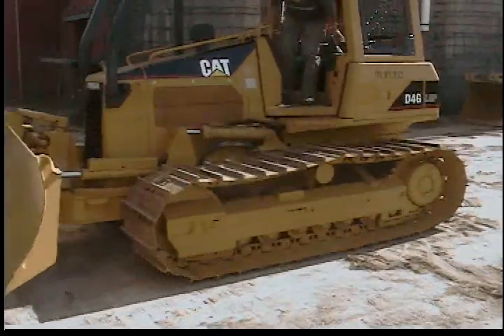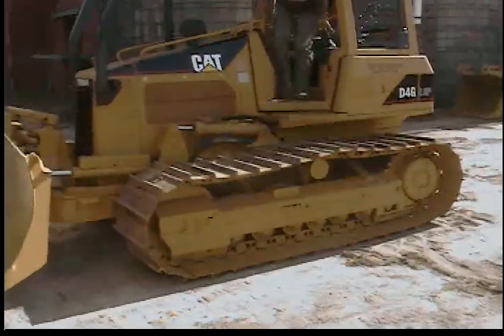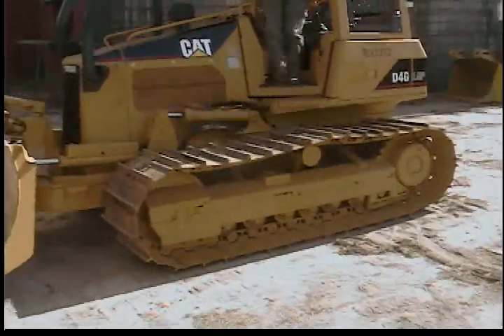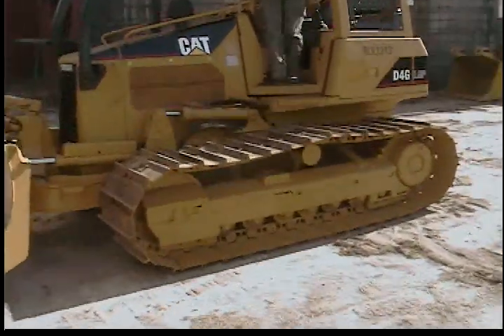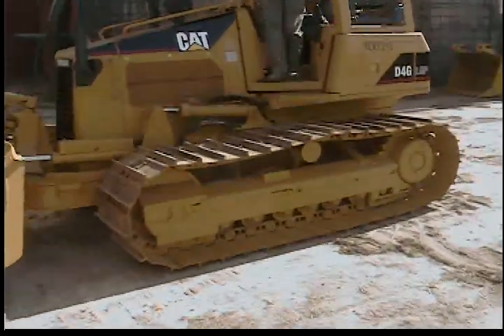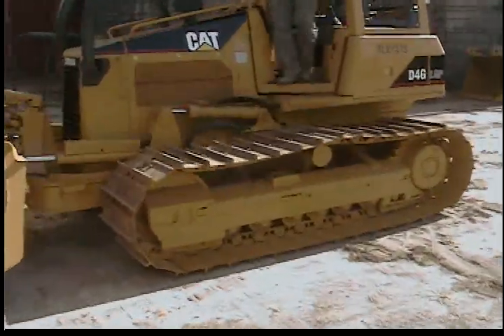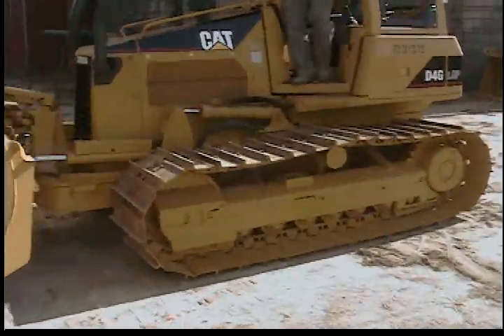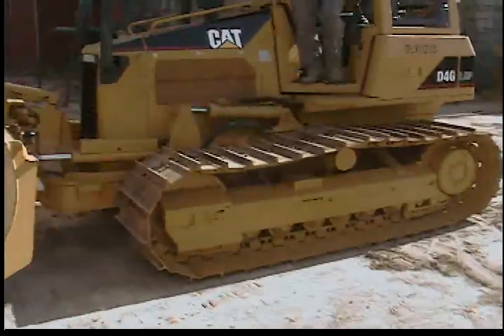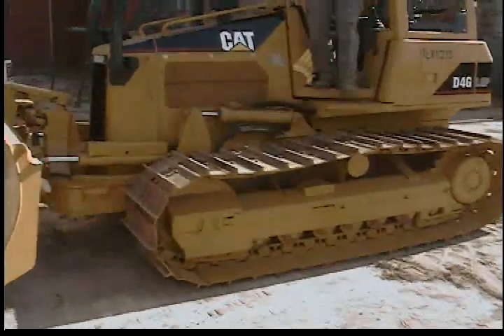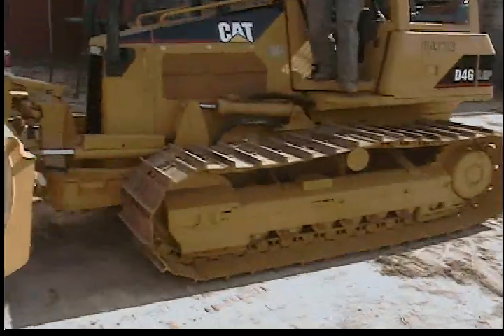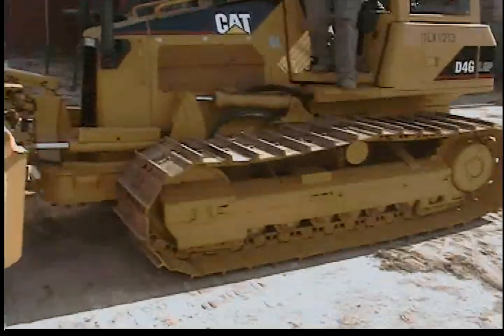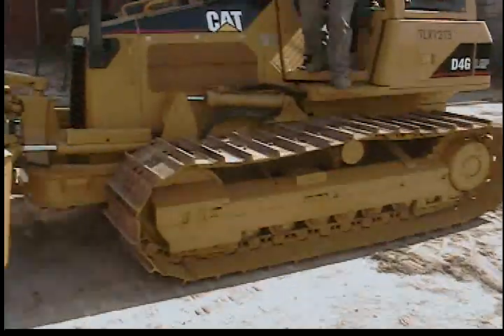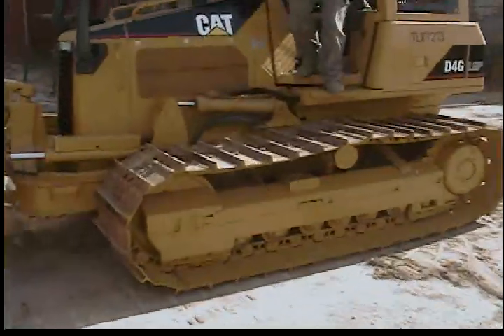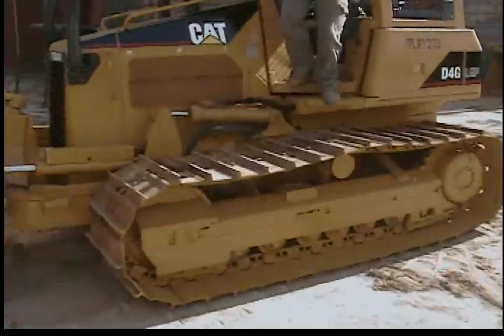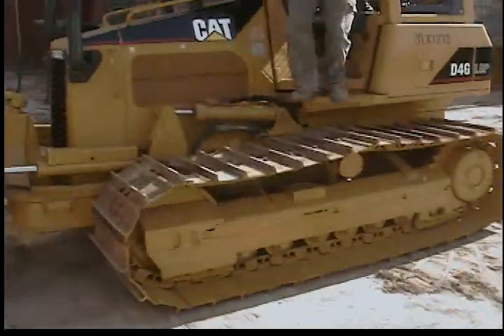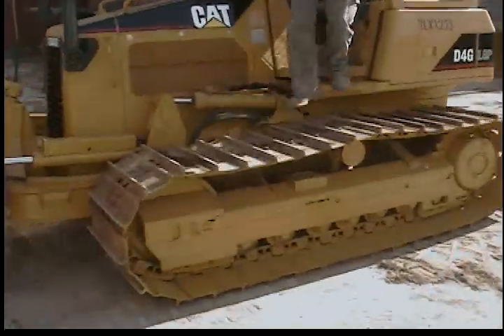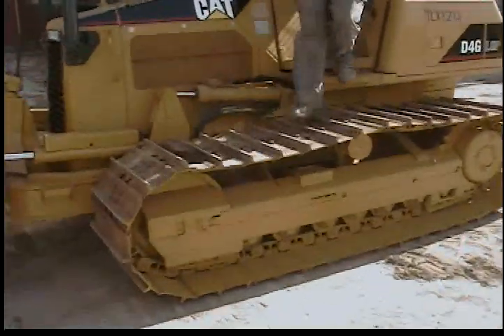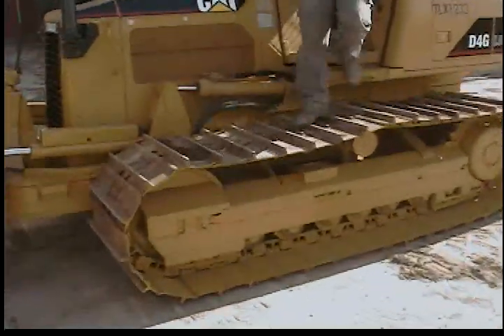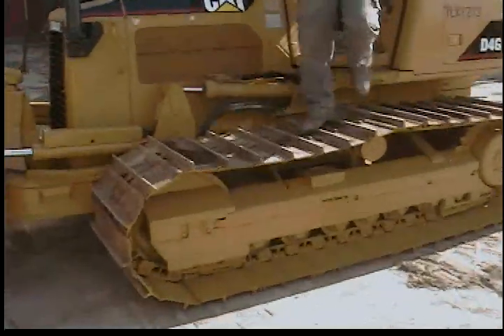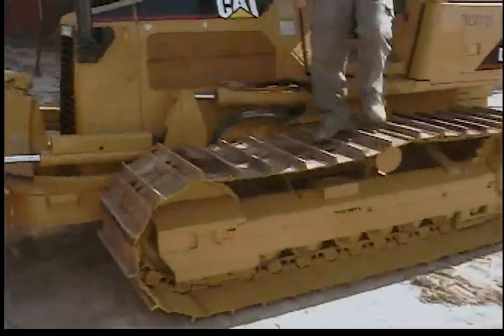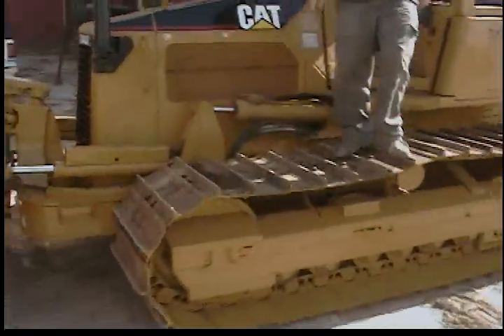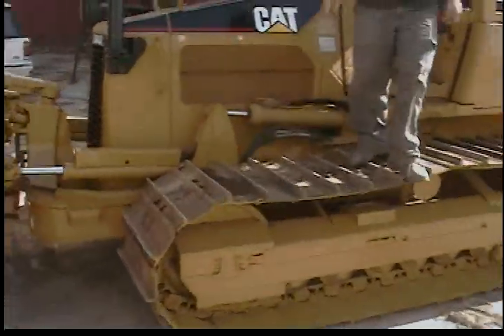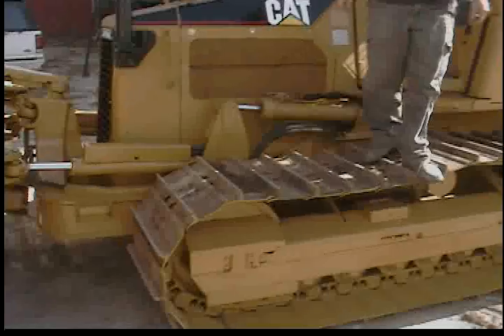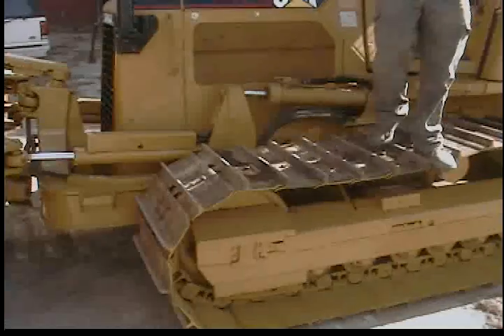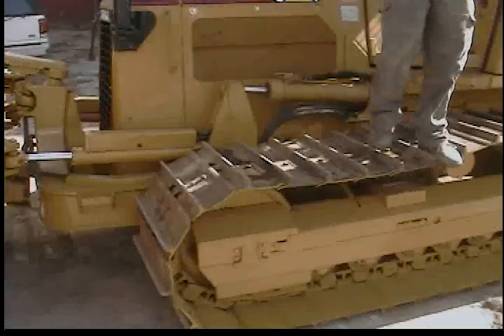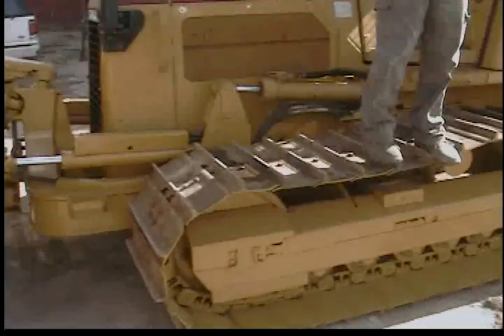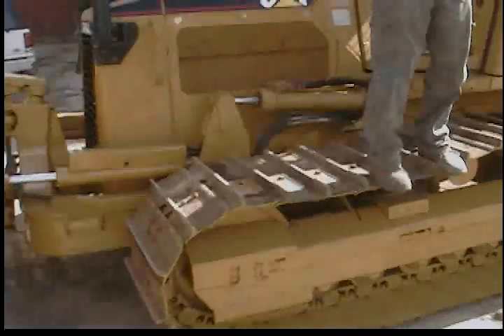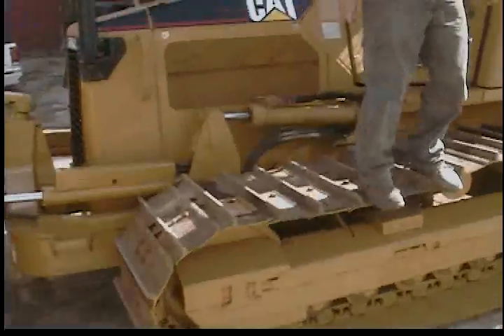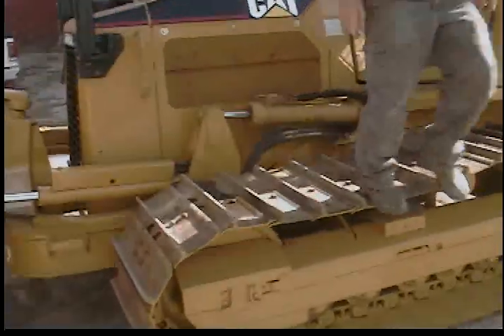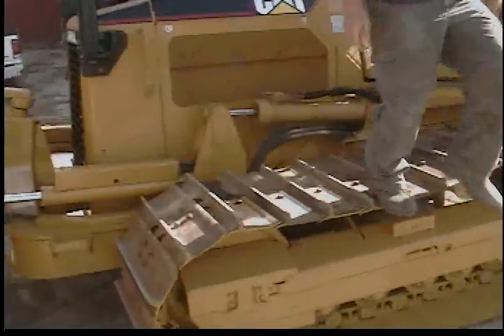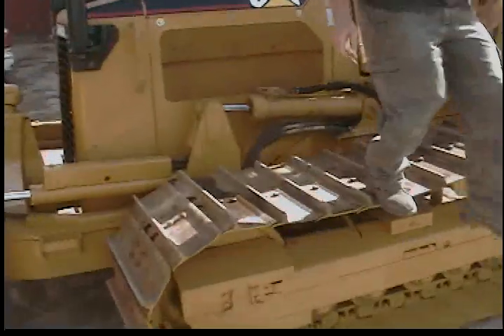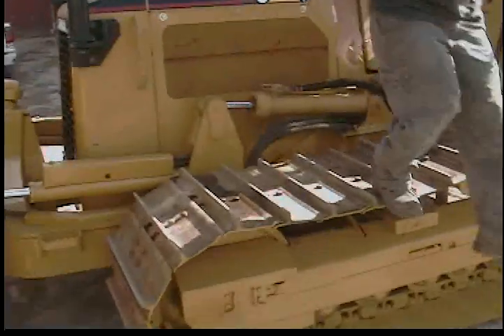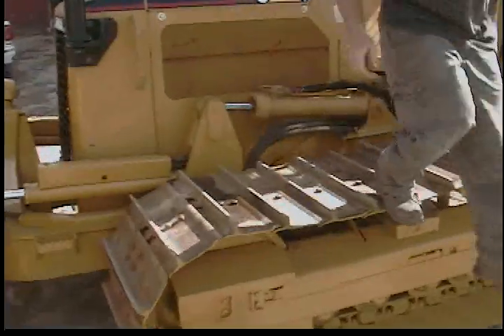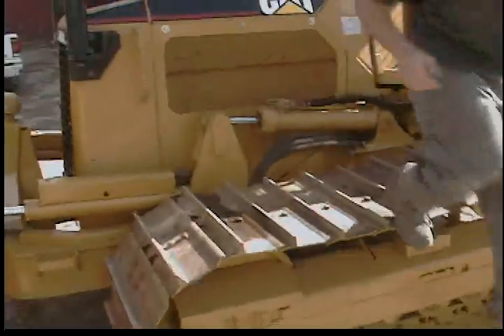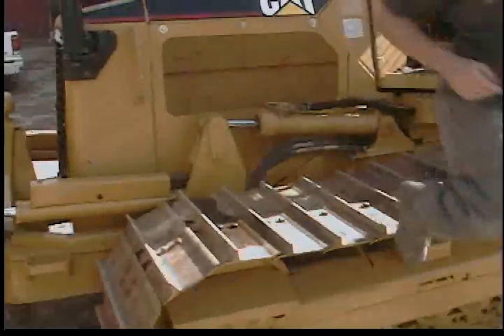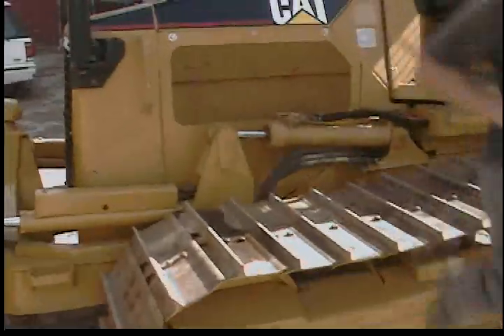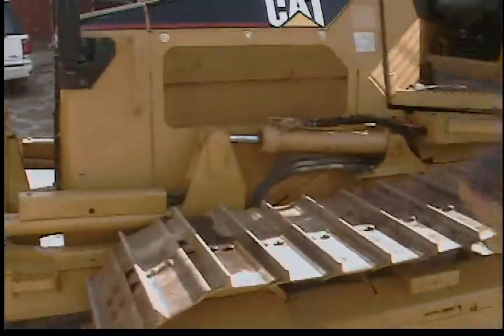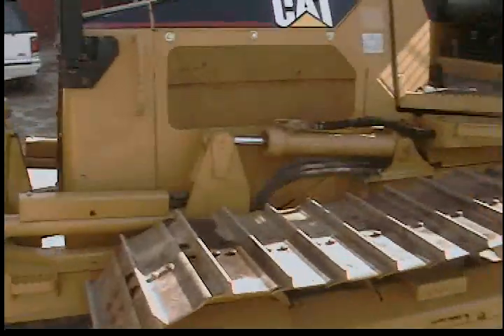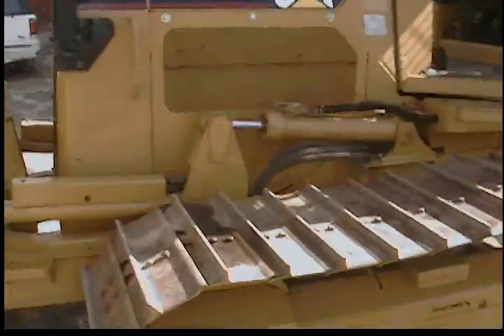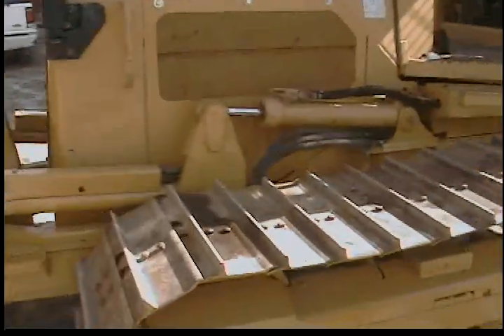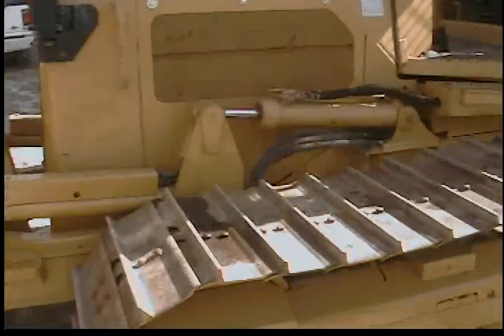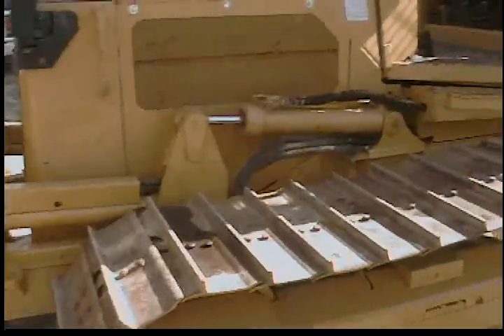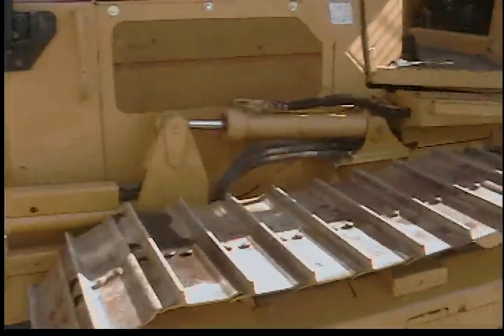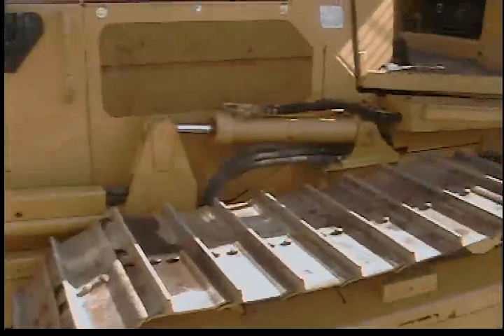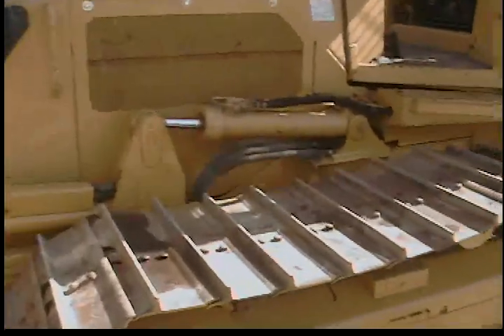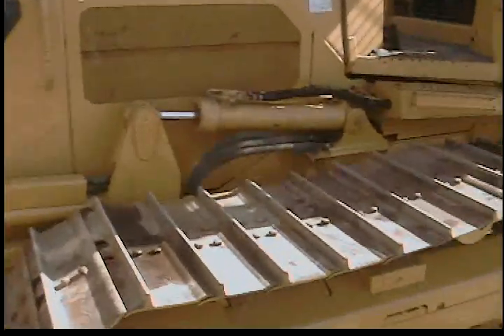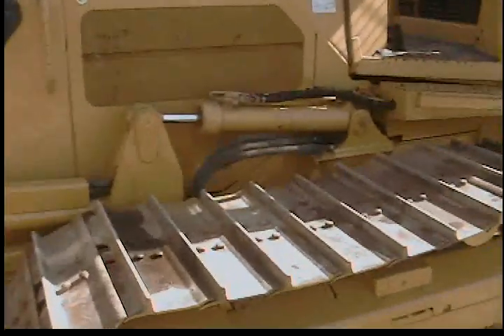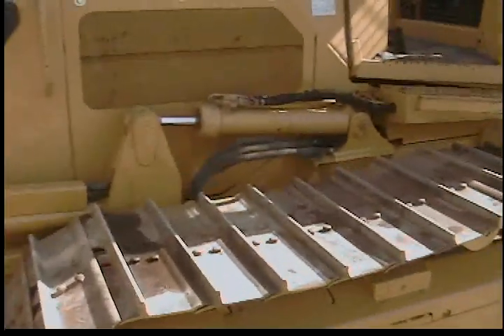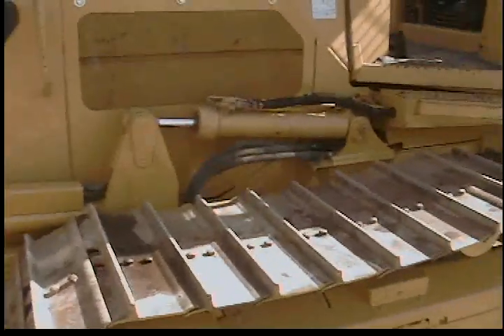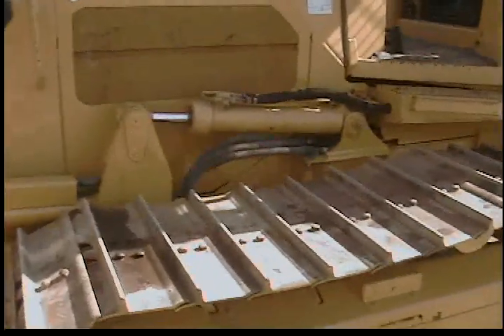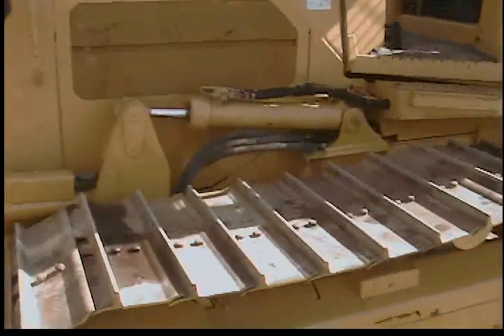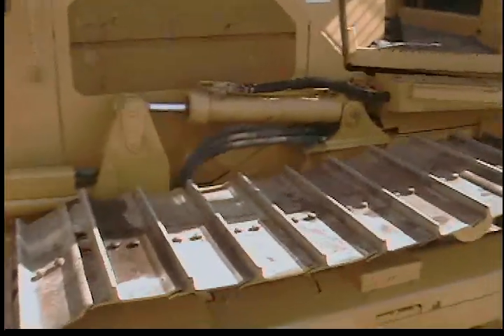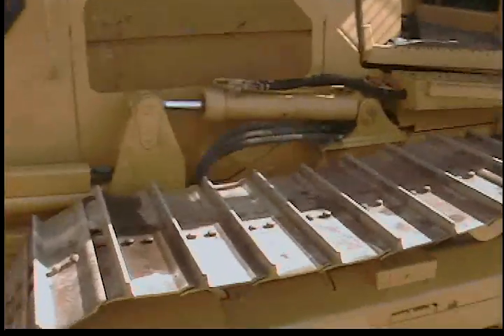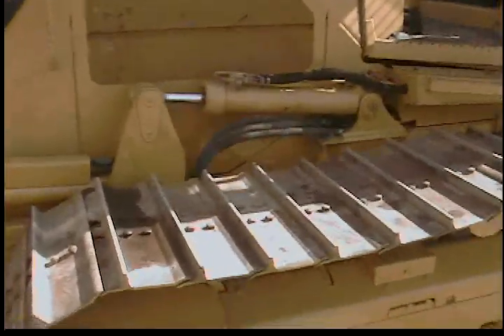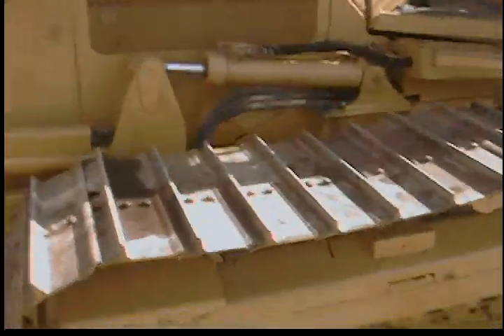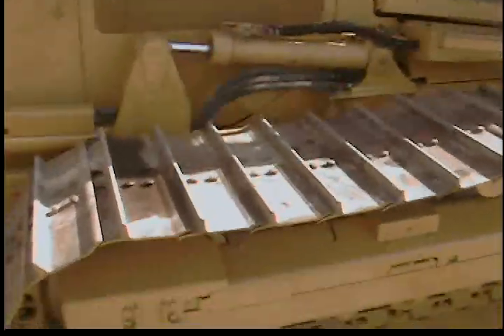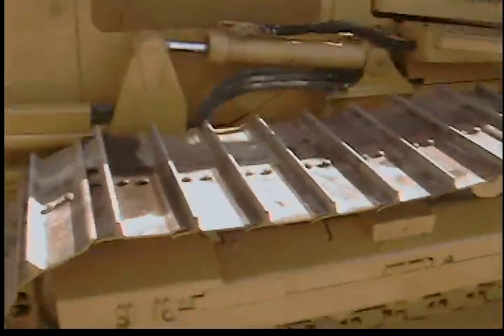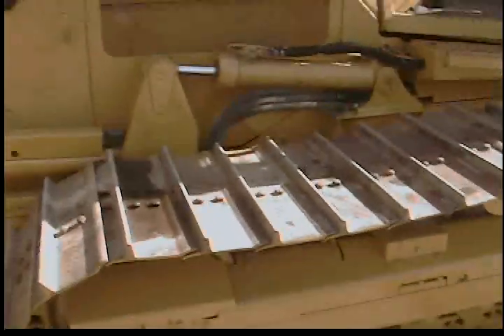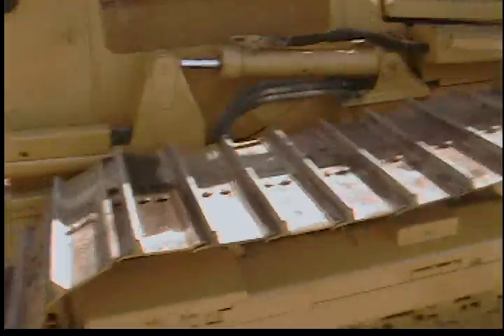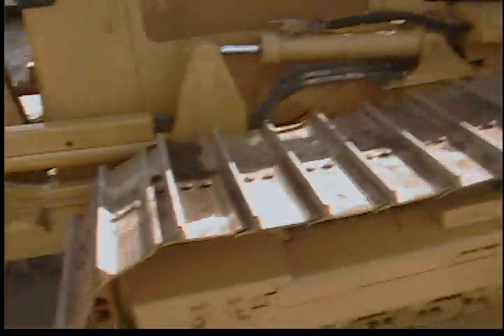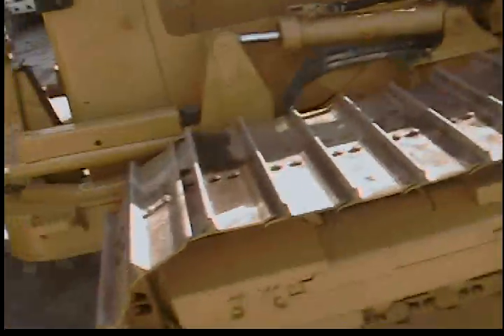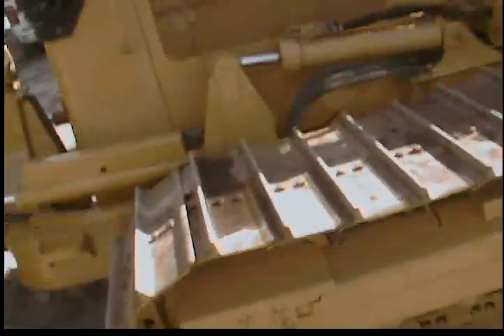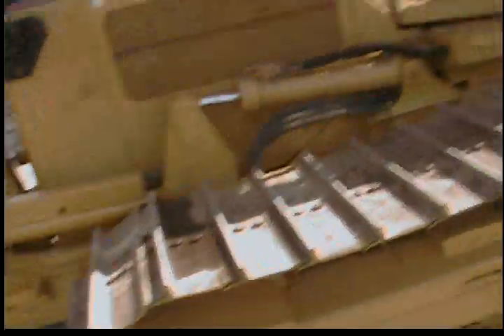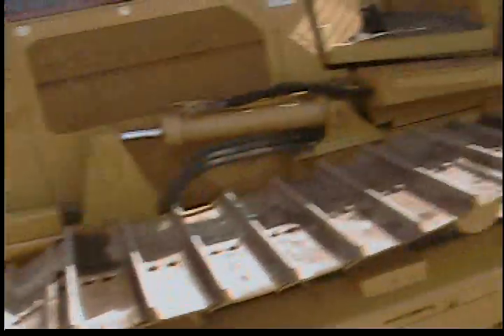This machine starts right up really good. You have to have the safety zone, of course, but it starts right up.